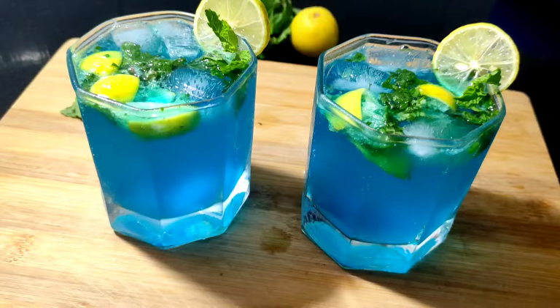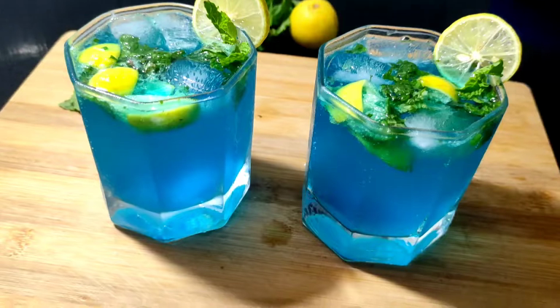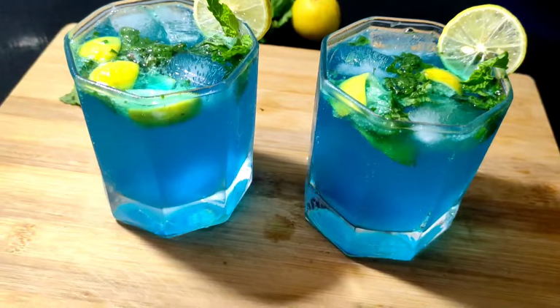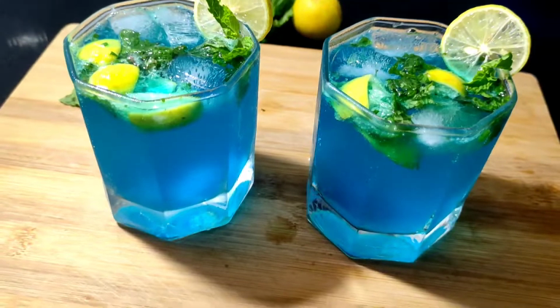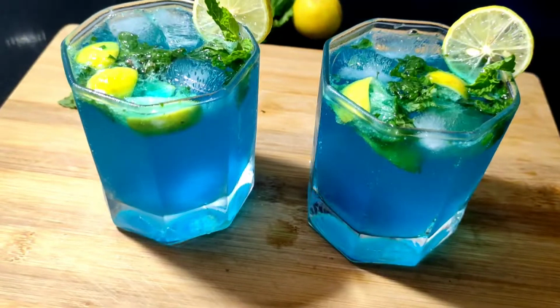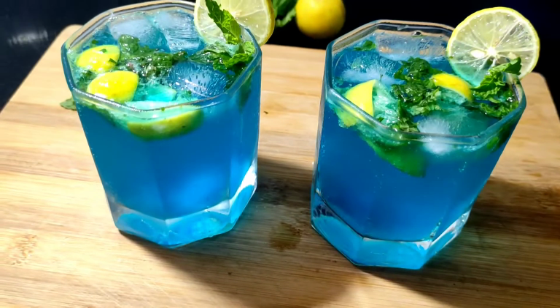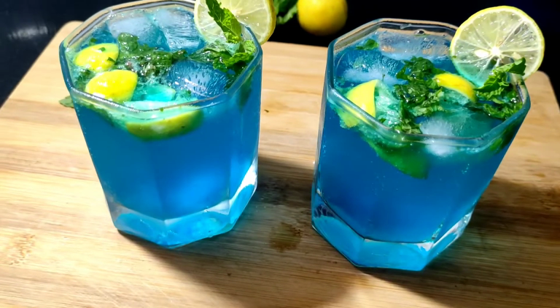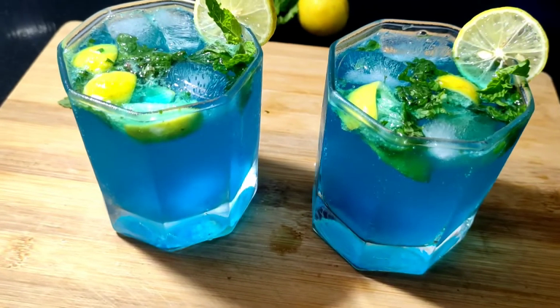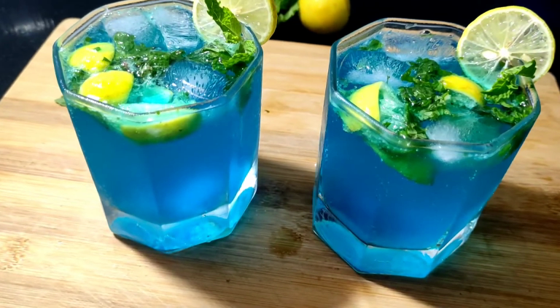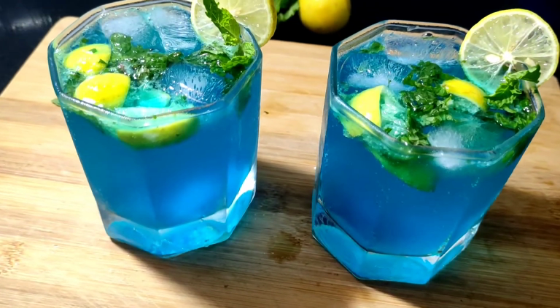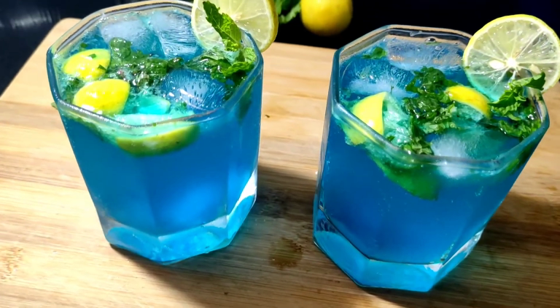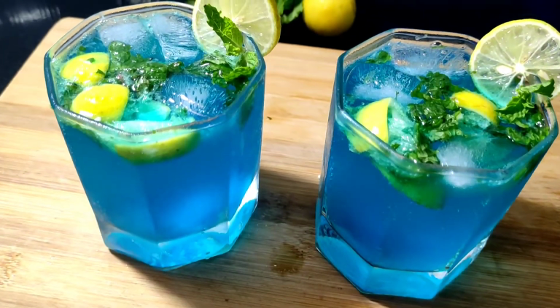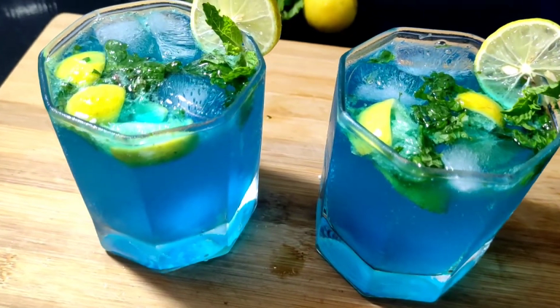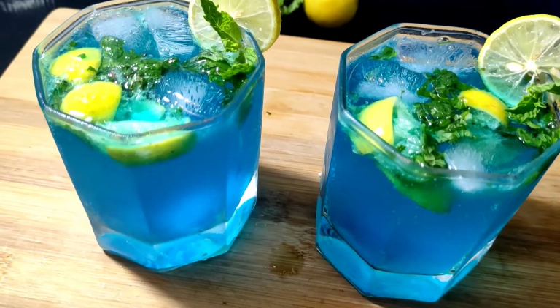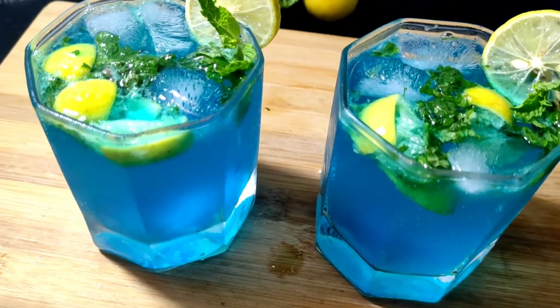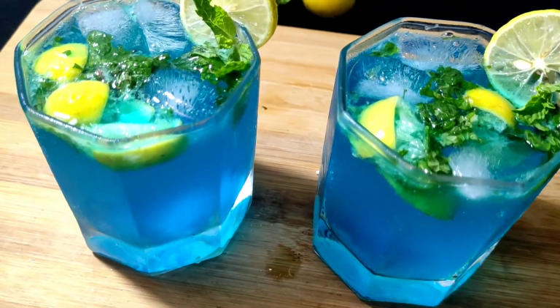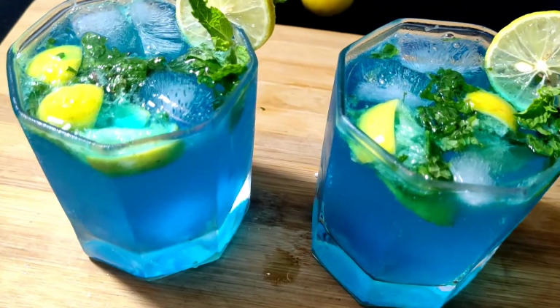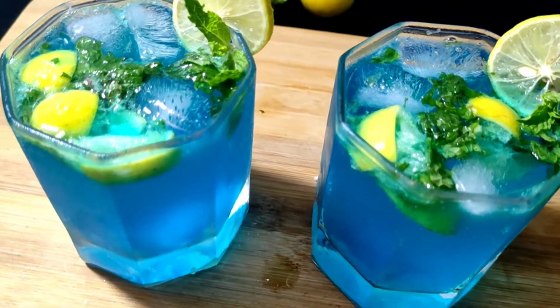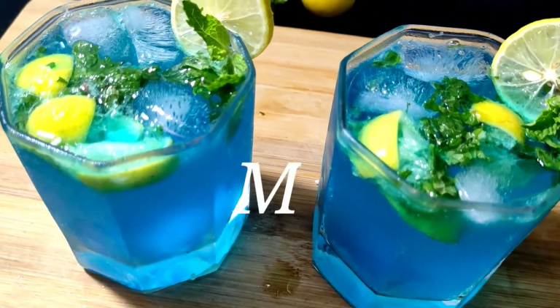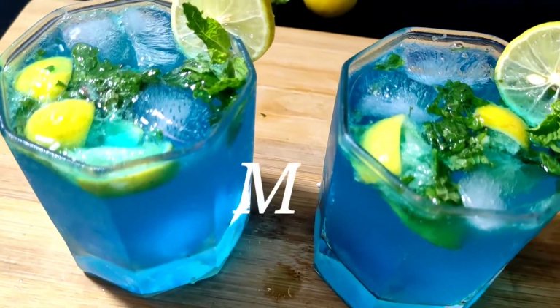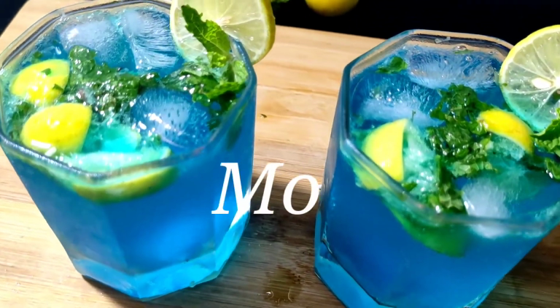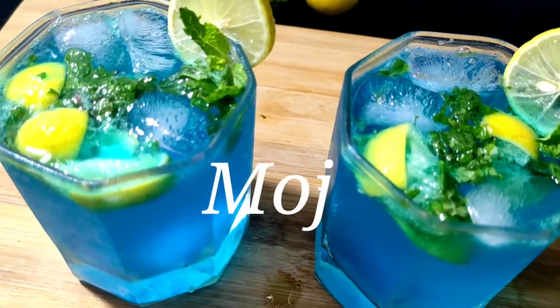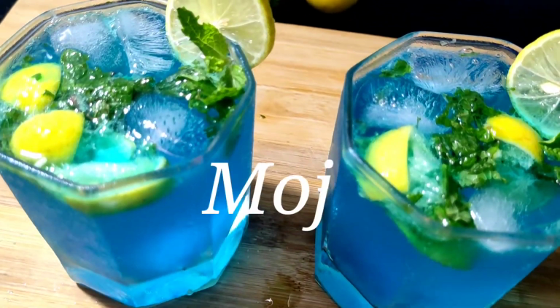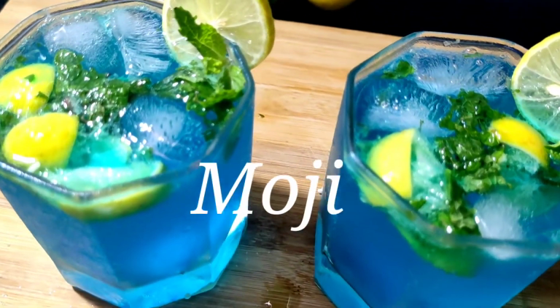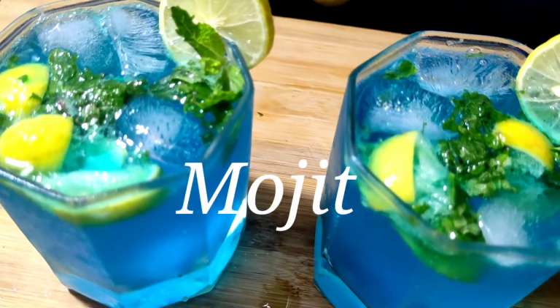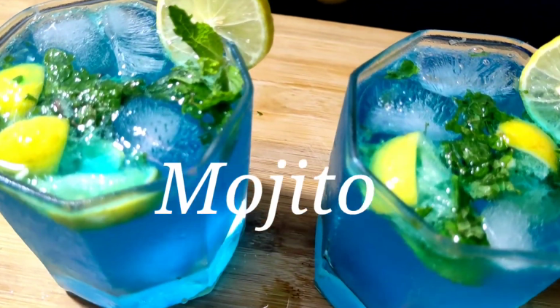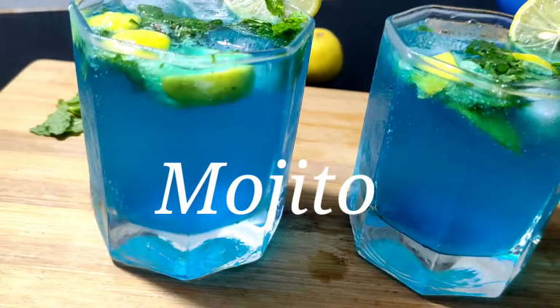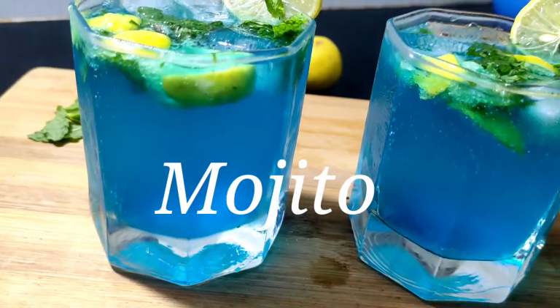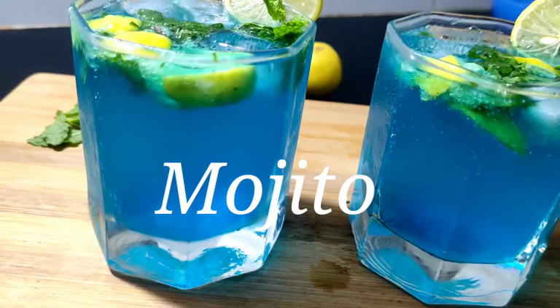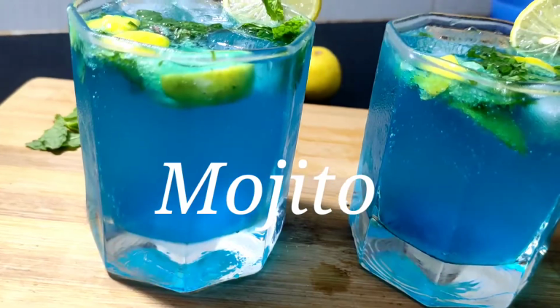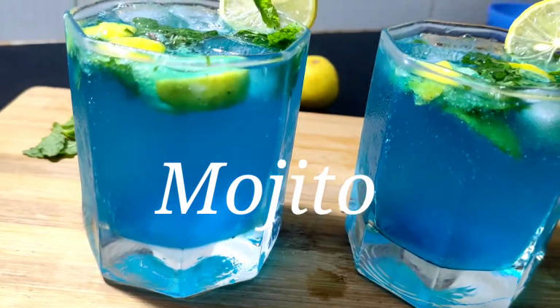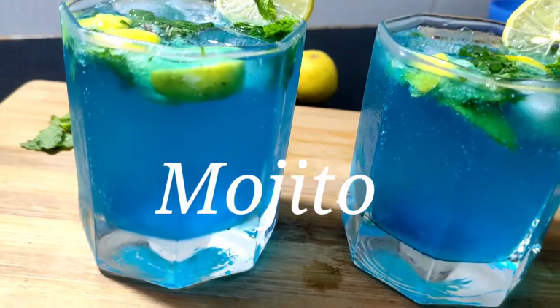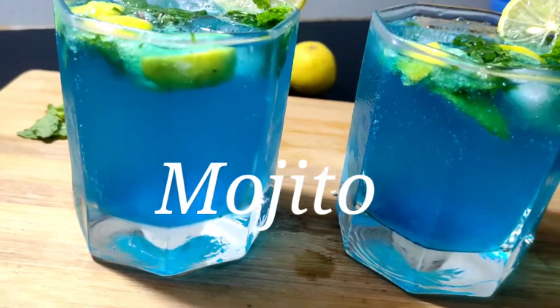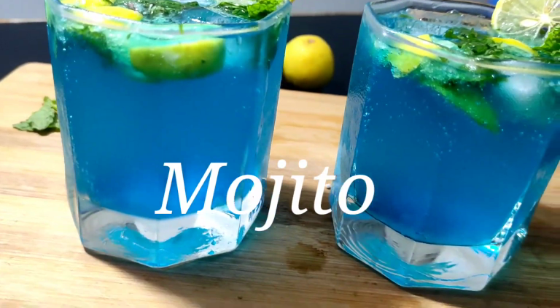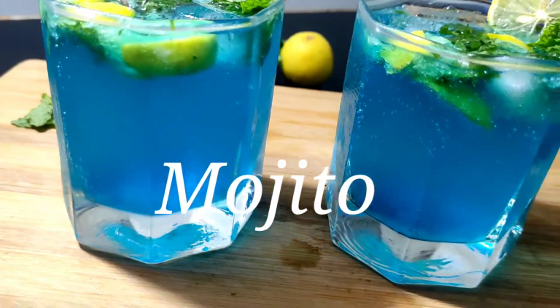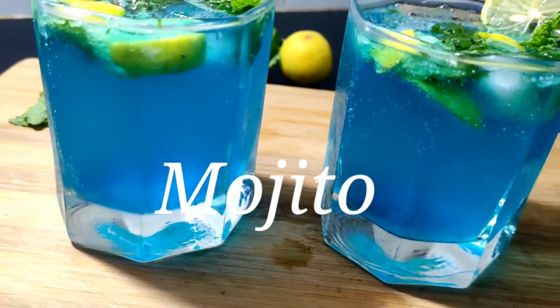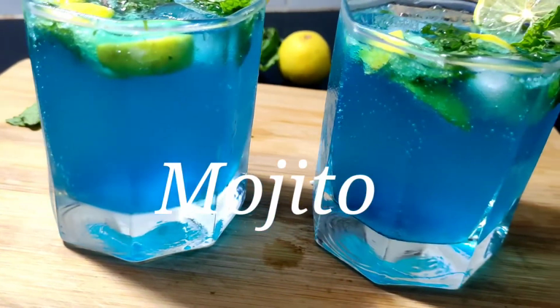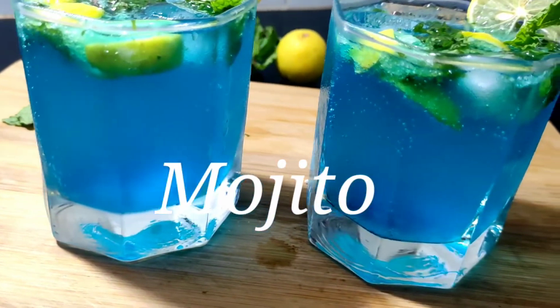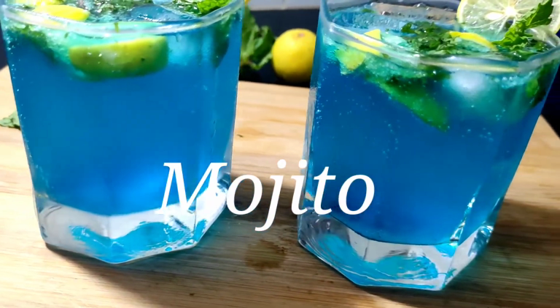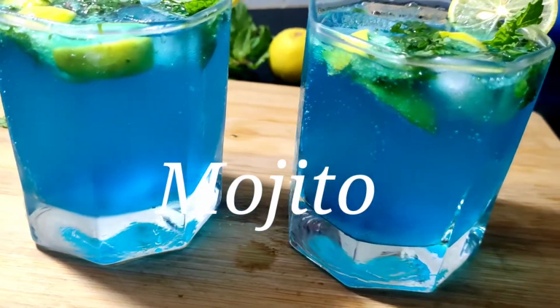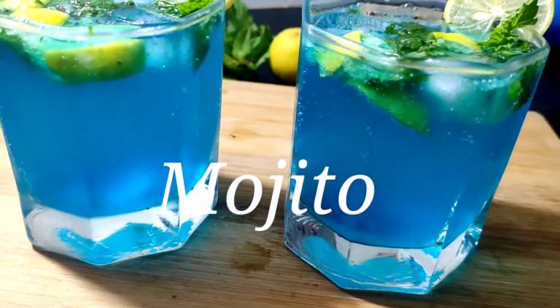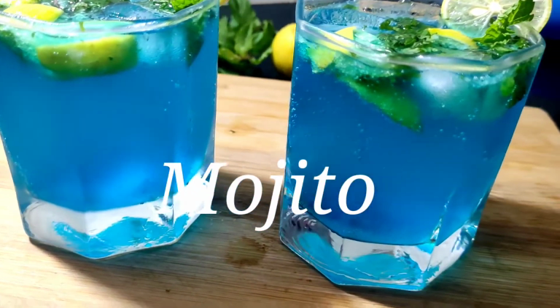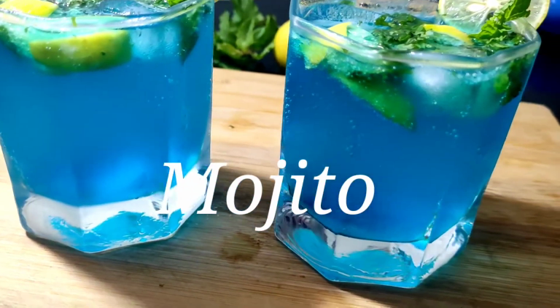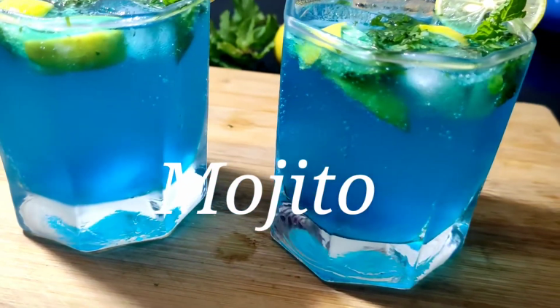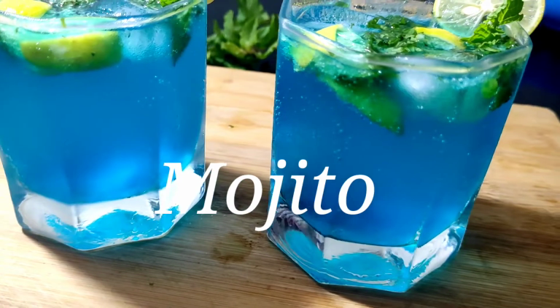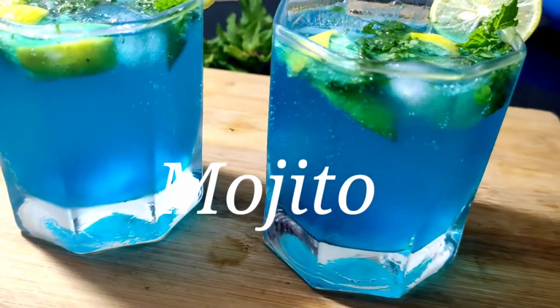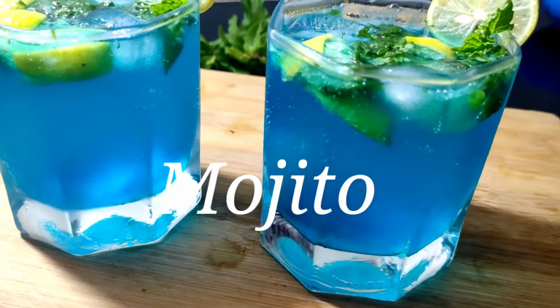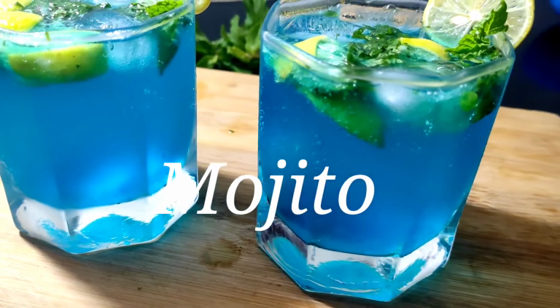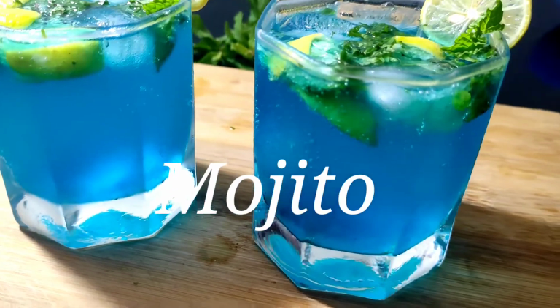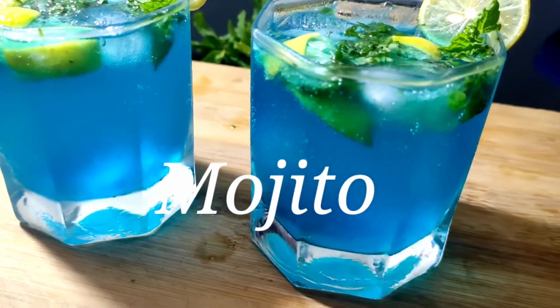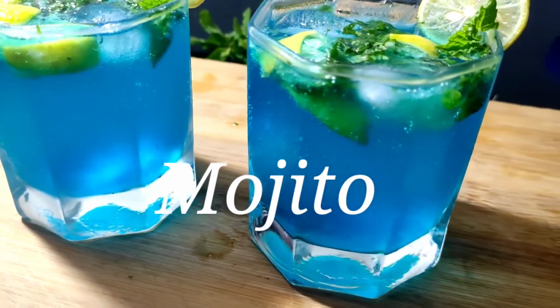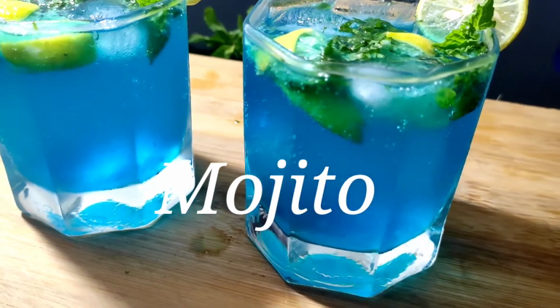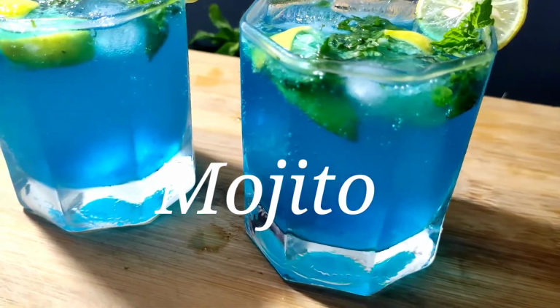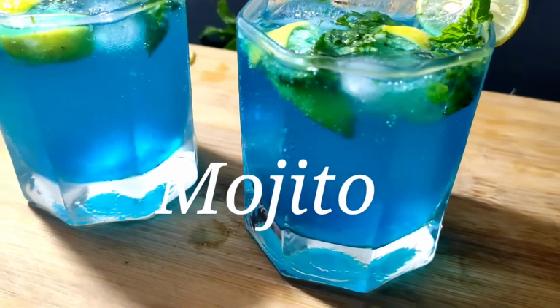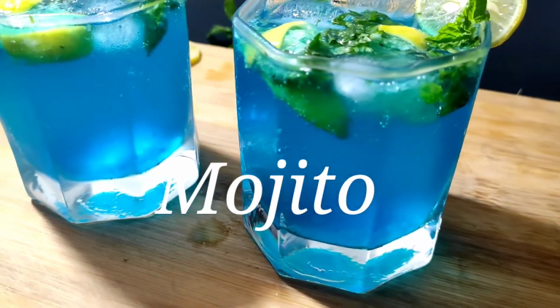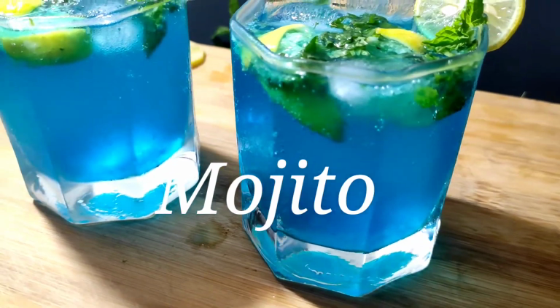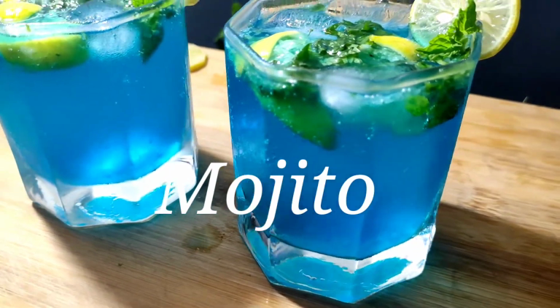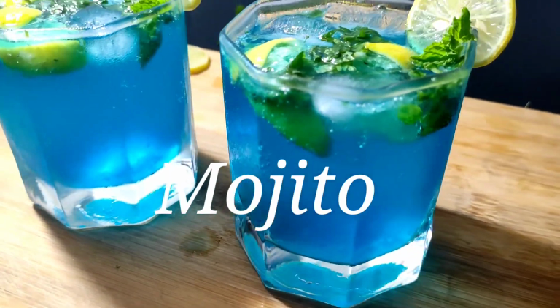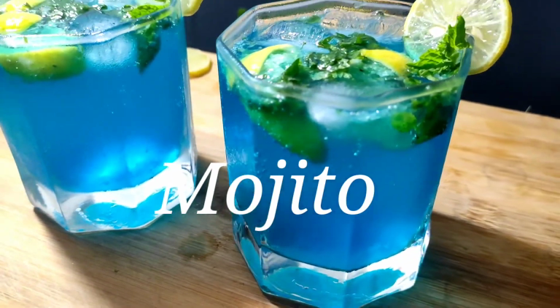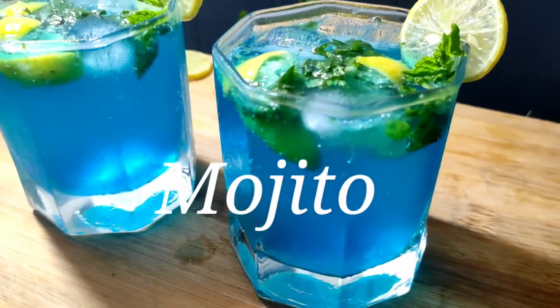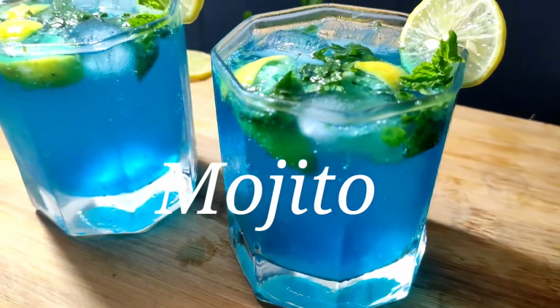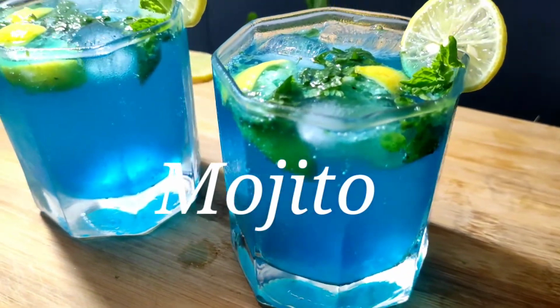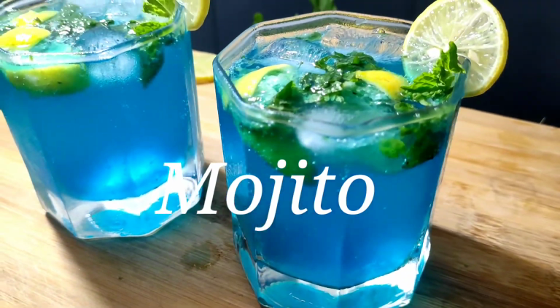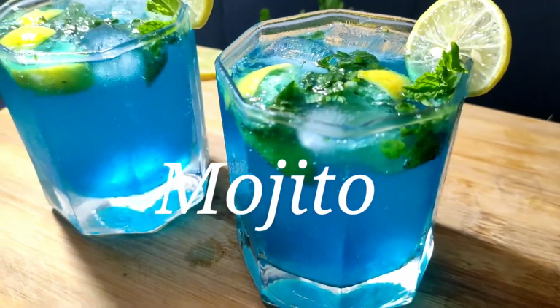Hello Friends! Welcome to my Channel! This is a blue mojito. This is a refreshing drink, don't forget to try it — easy to make.